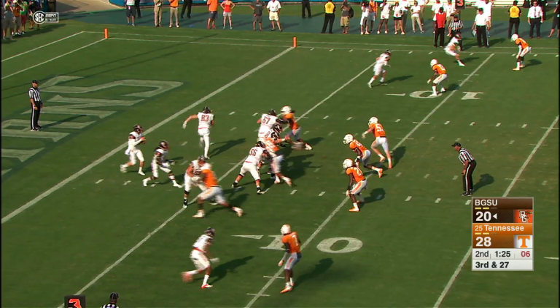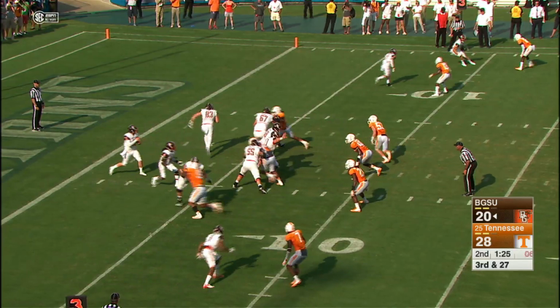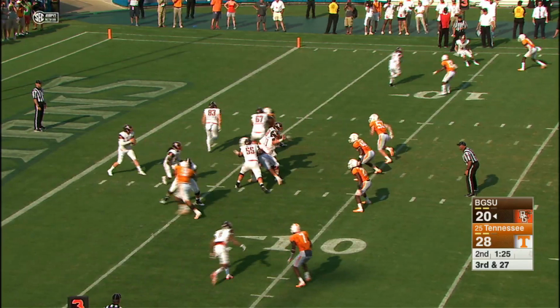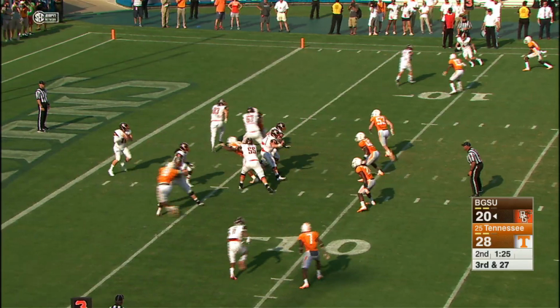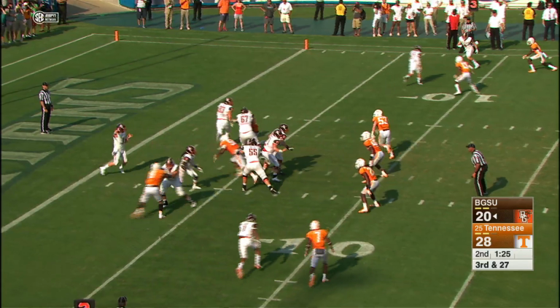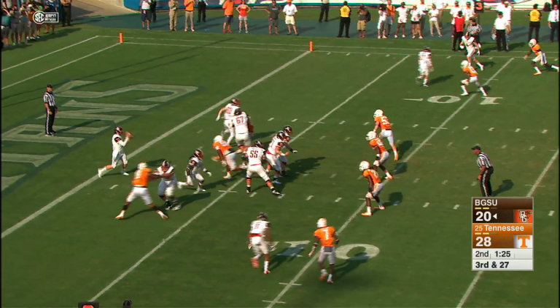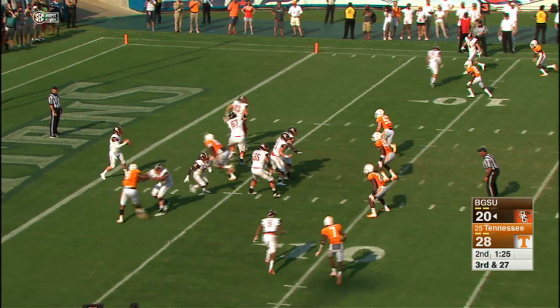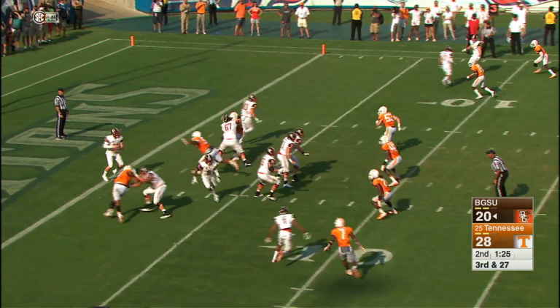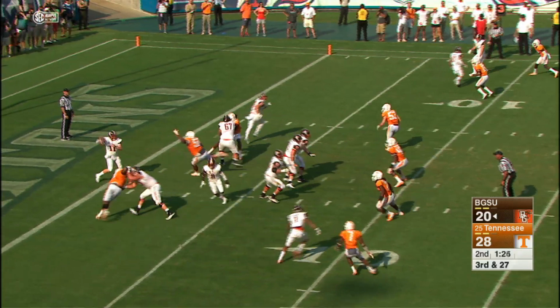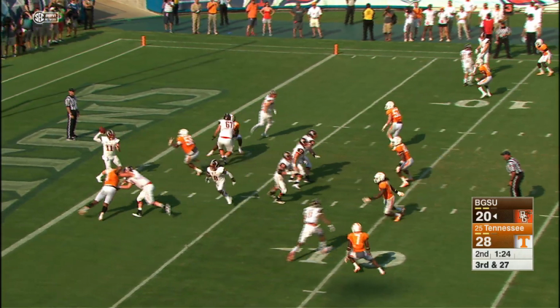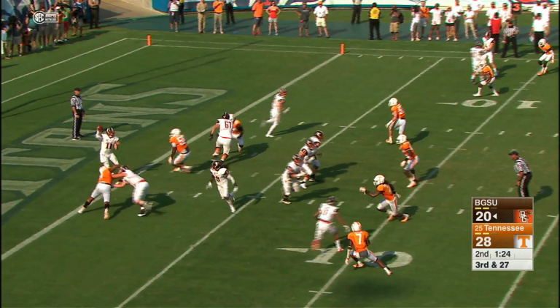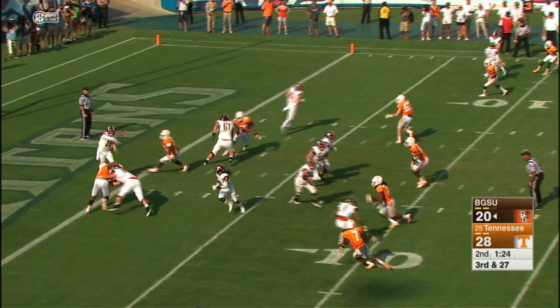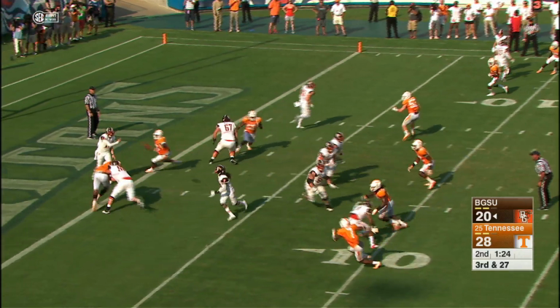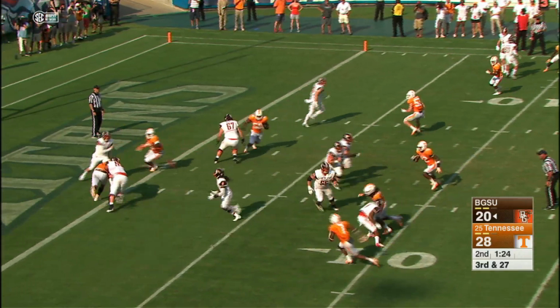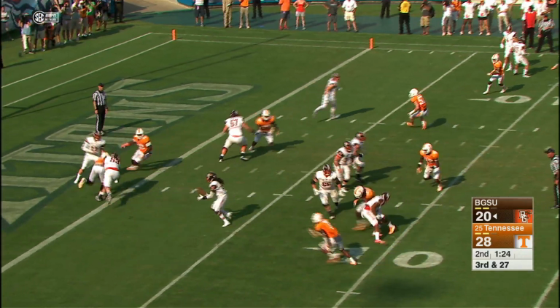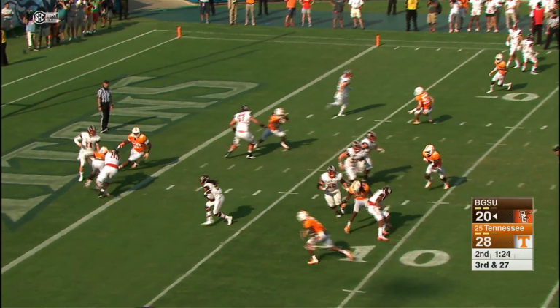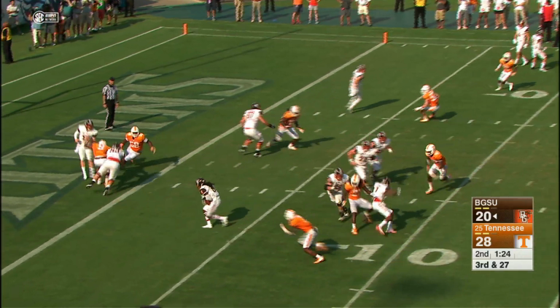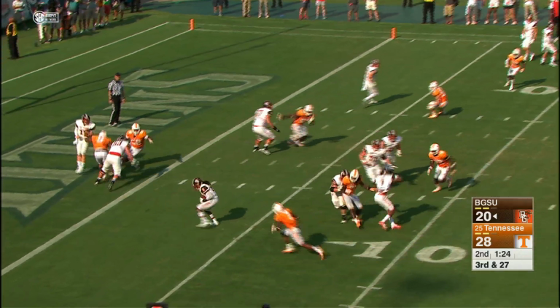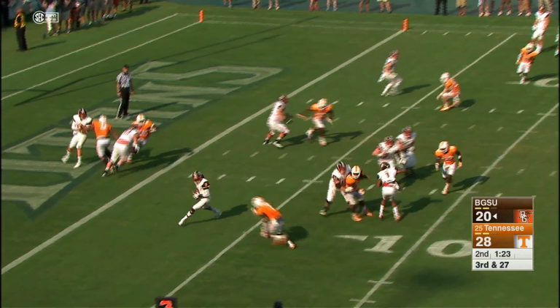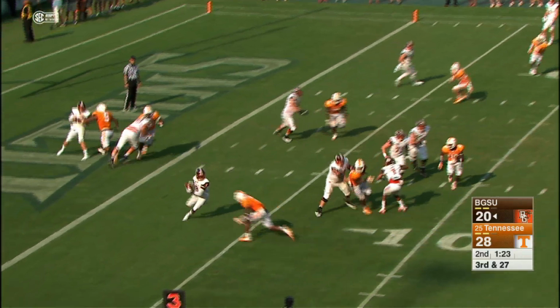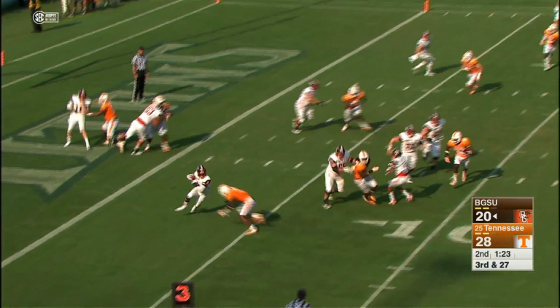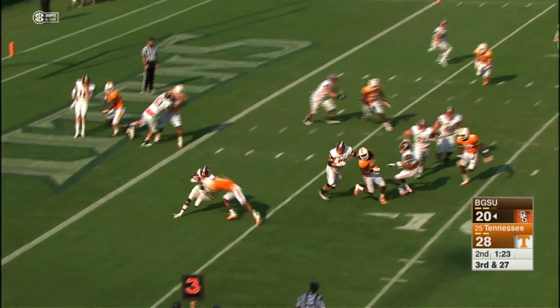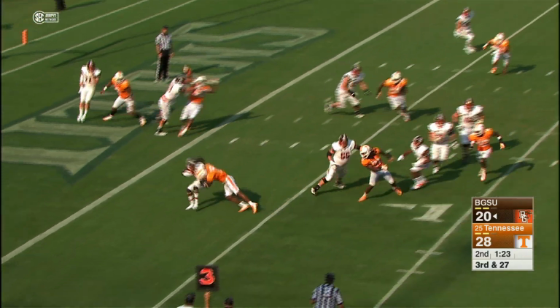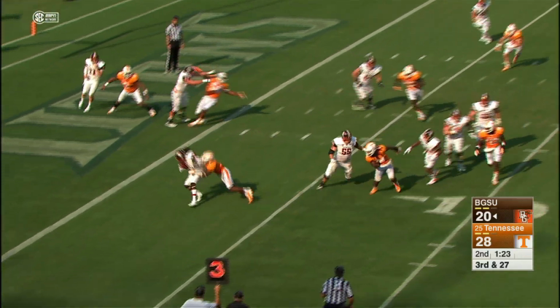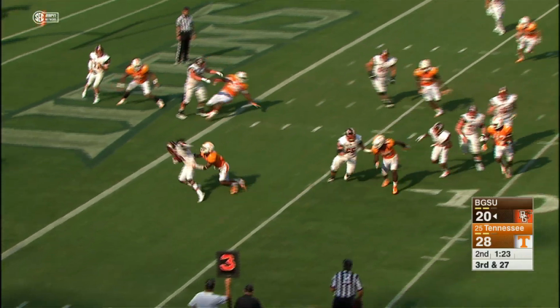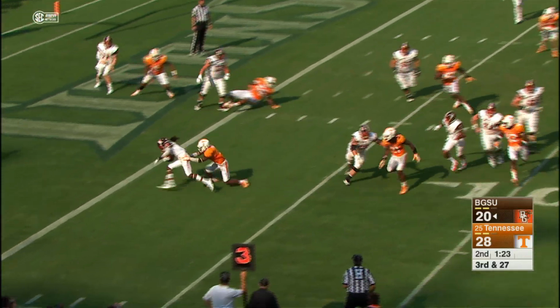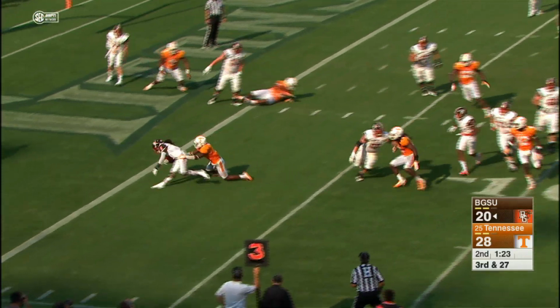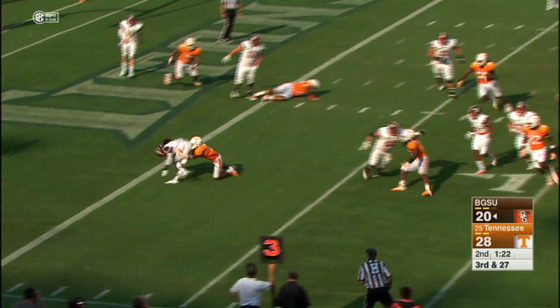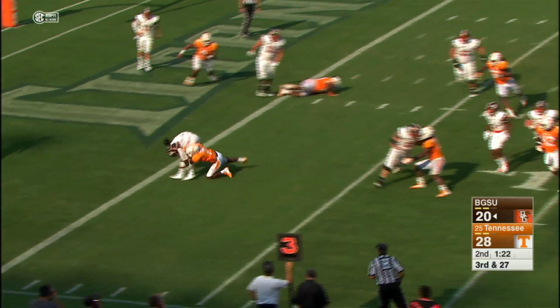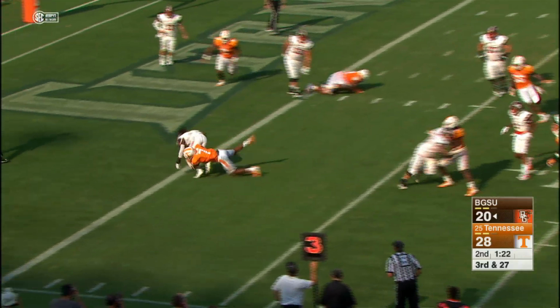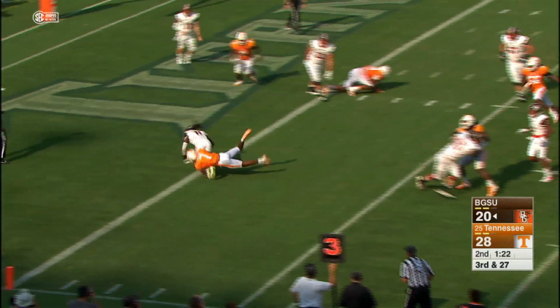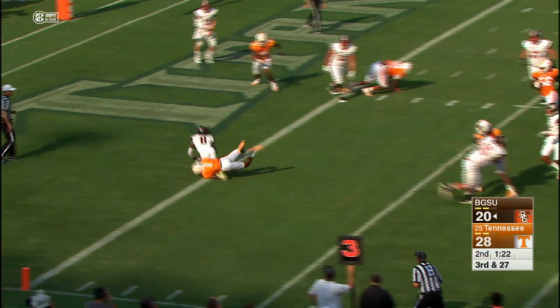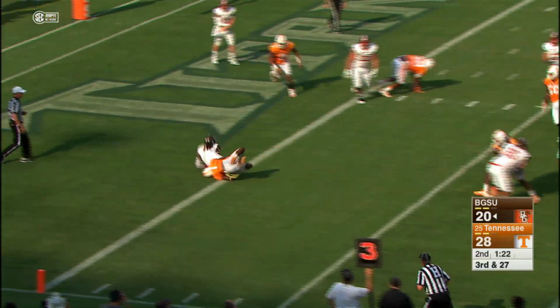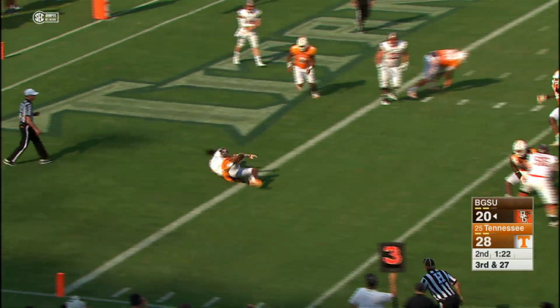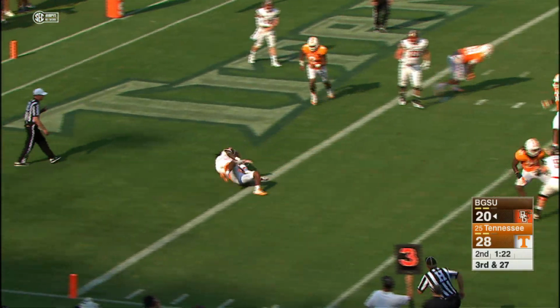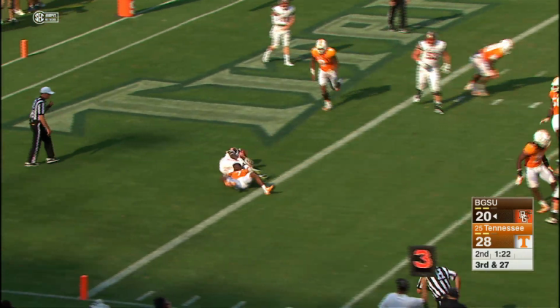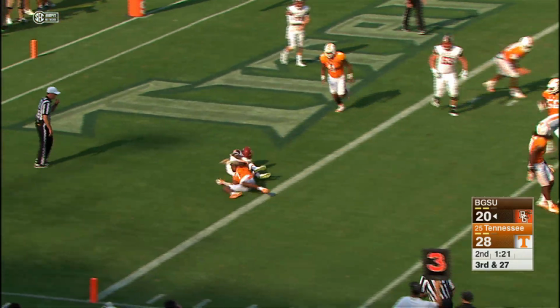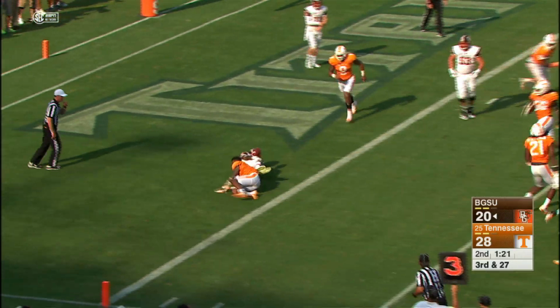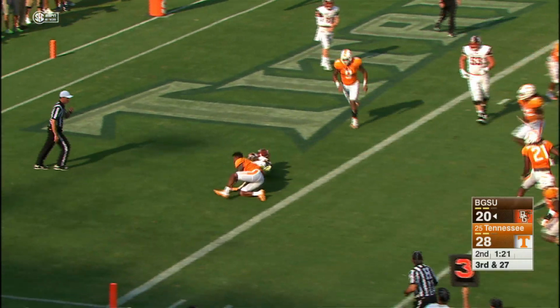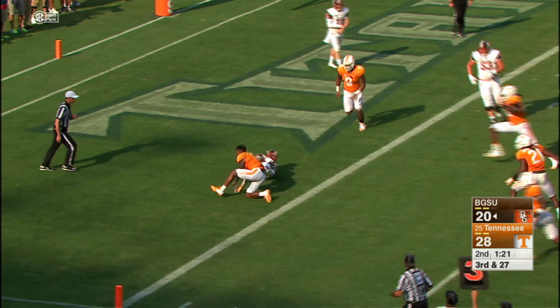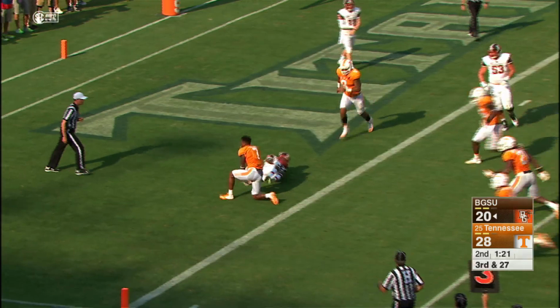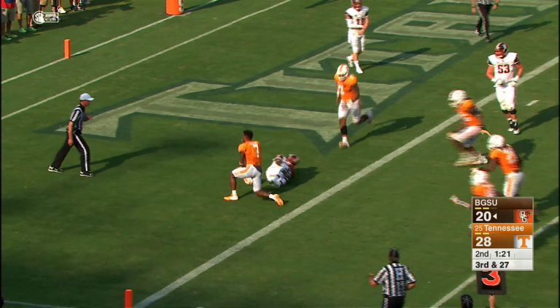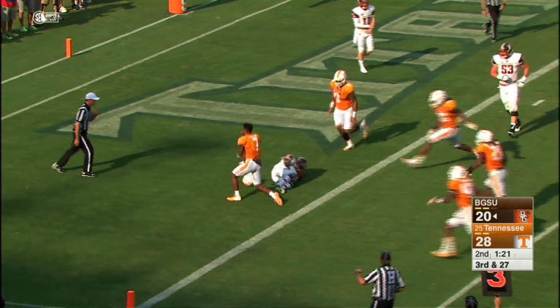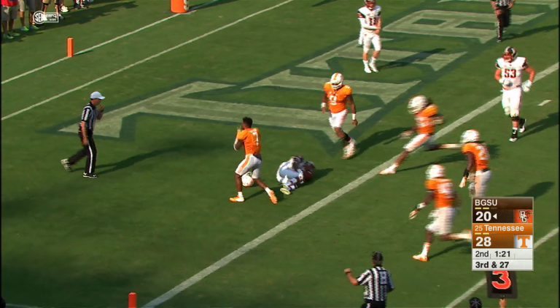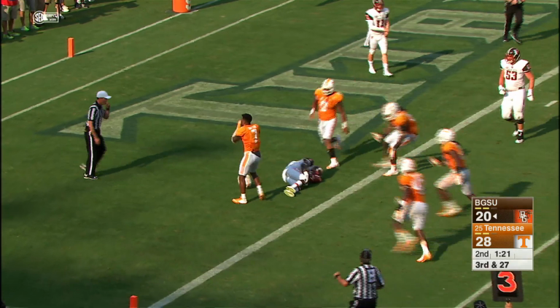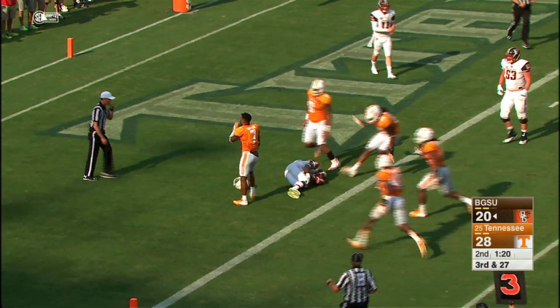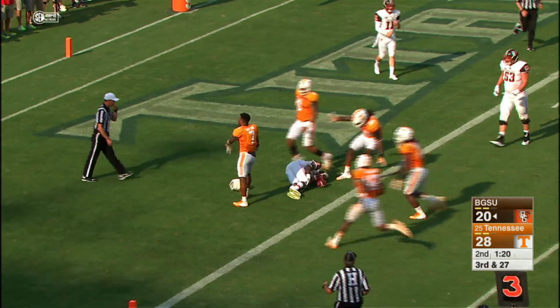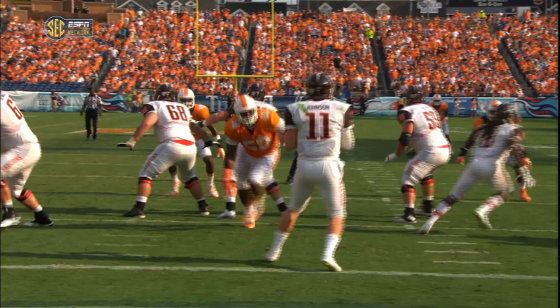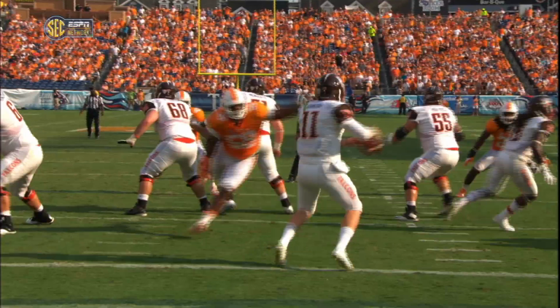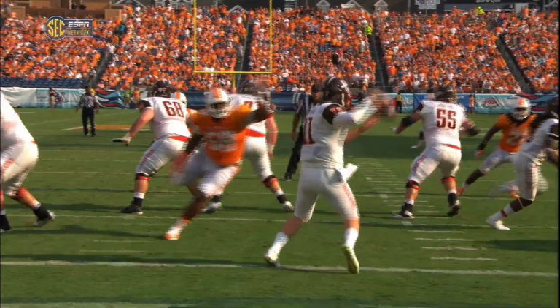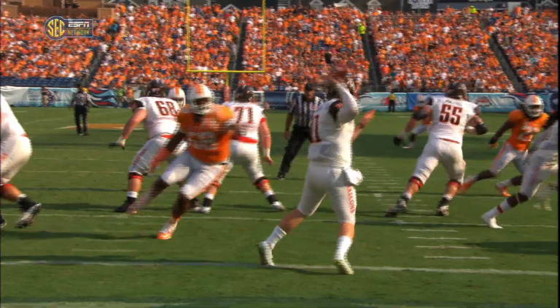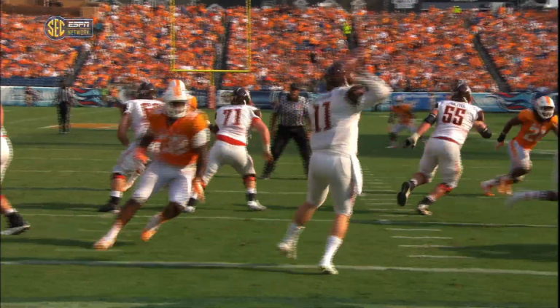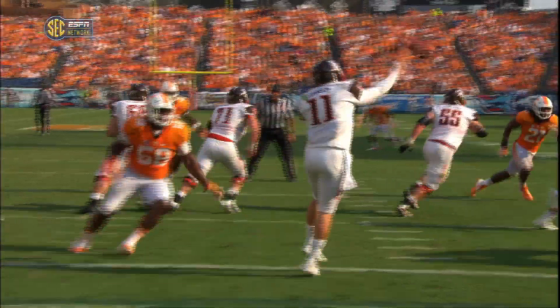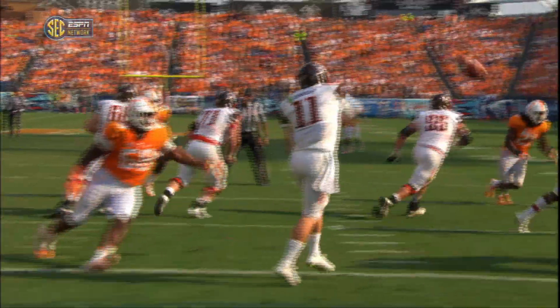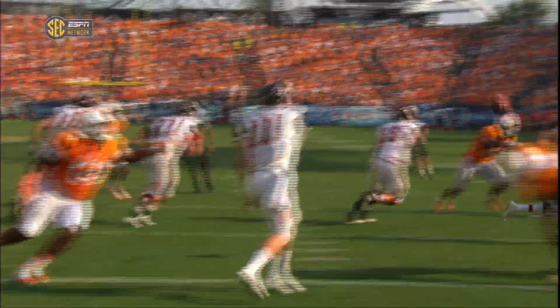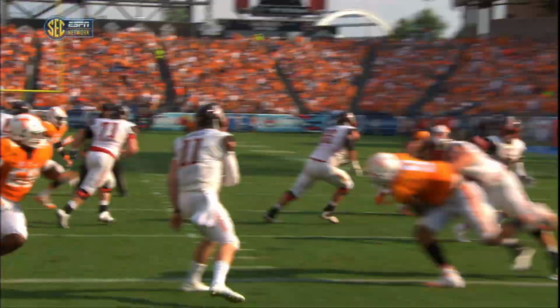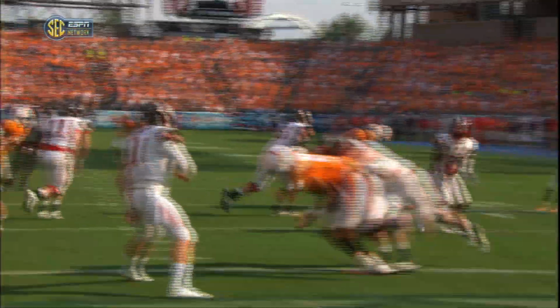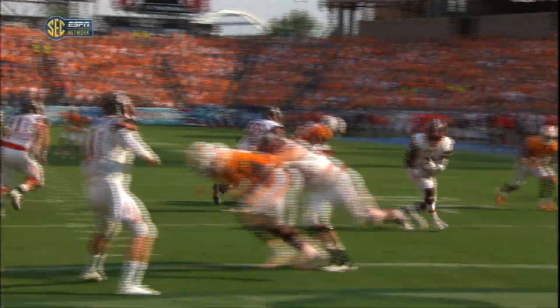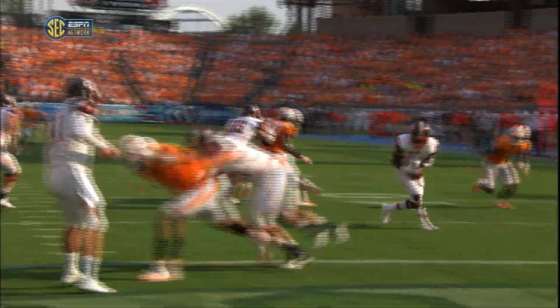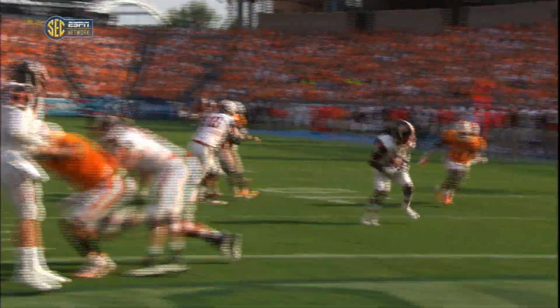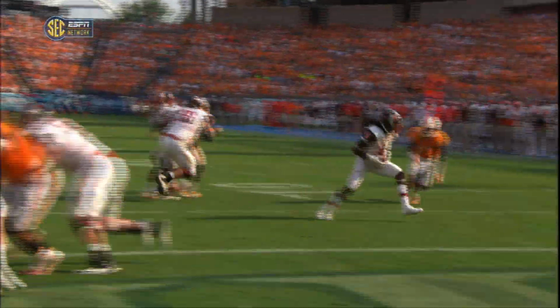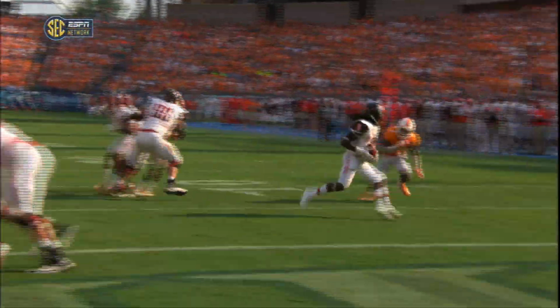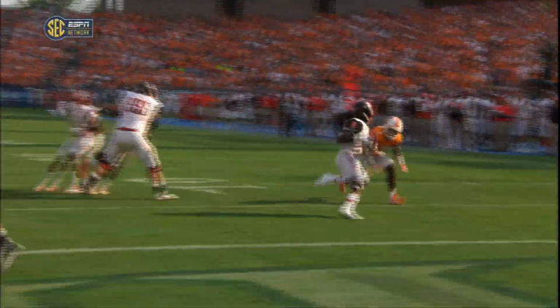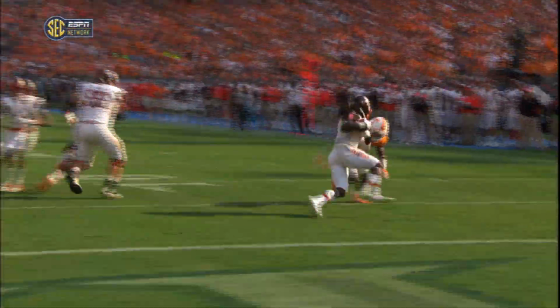Johnson out of the shotgun, back to throw, screen pass set up, nothing going. Cam Sutton drills him at the two-yard line.